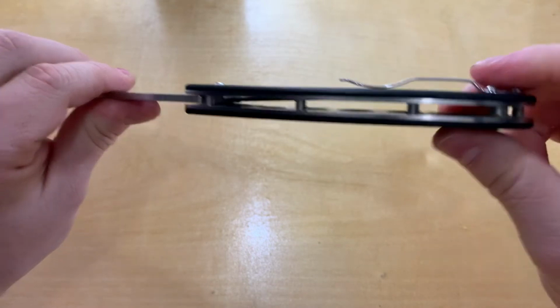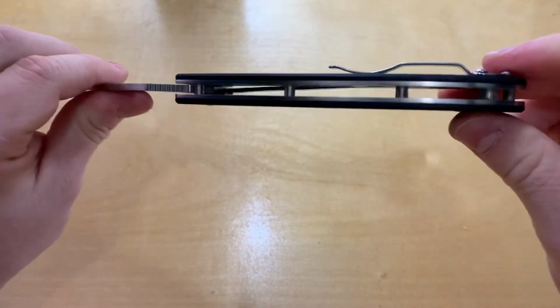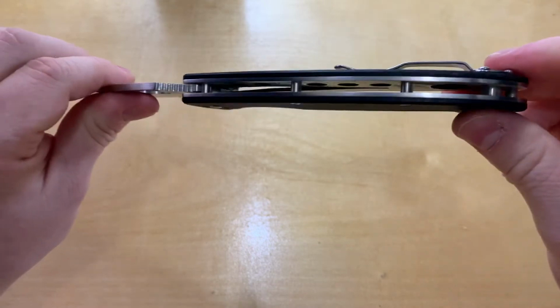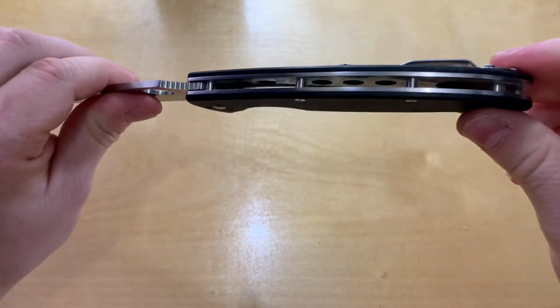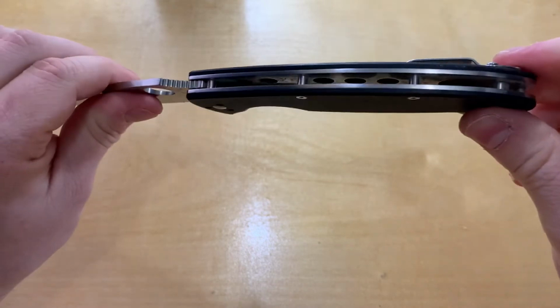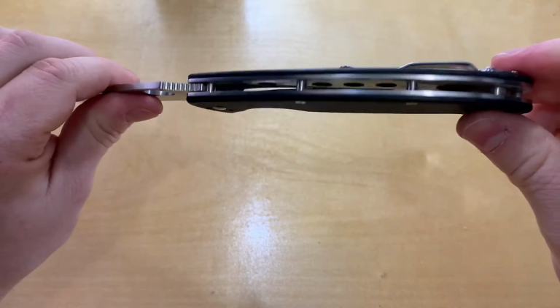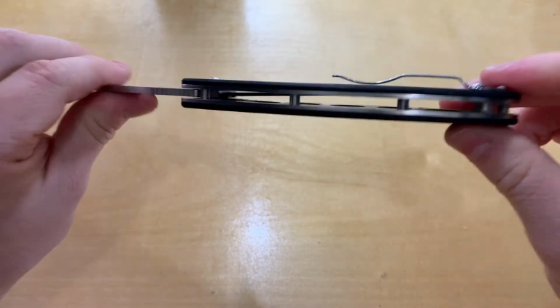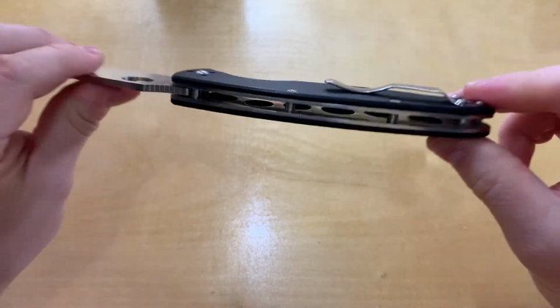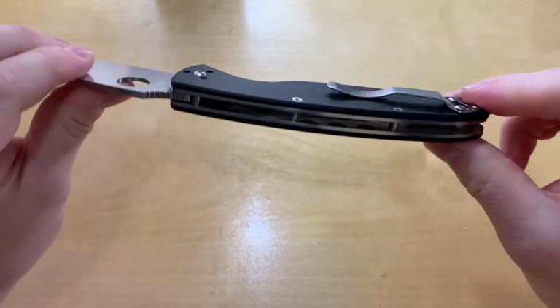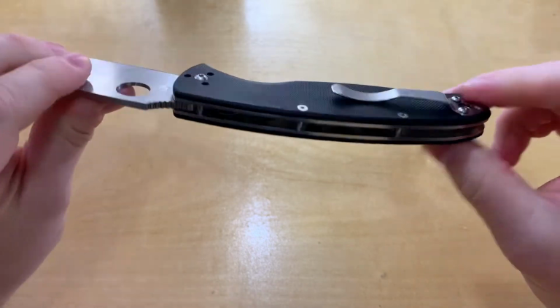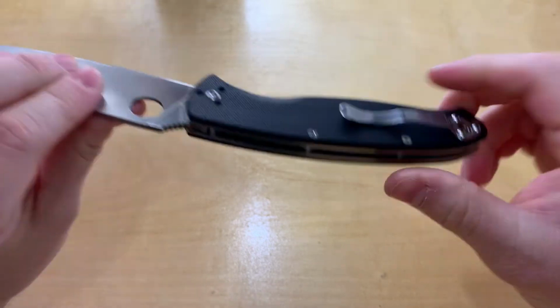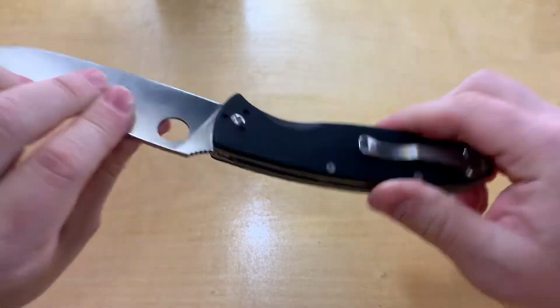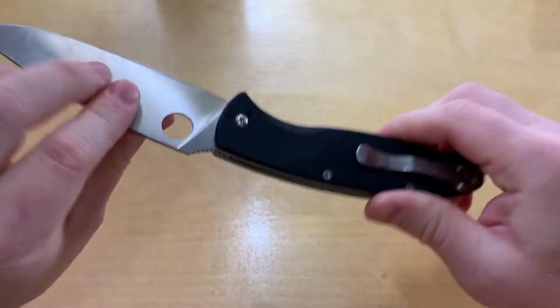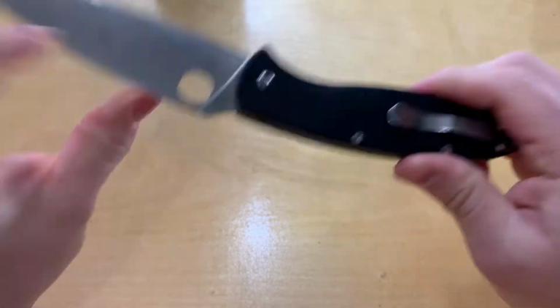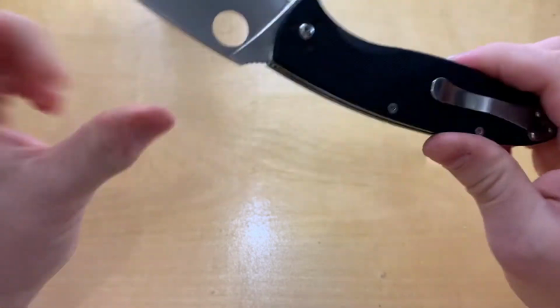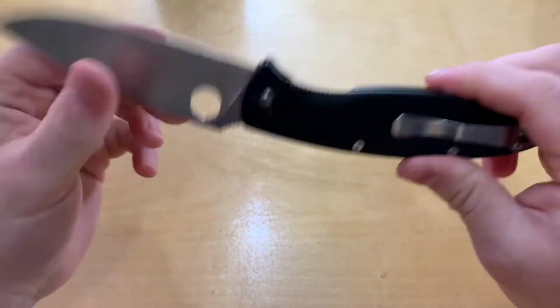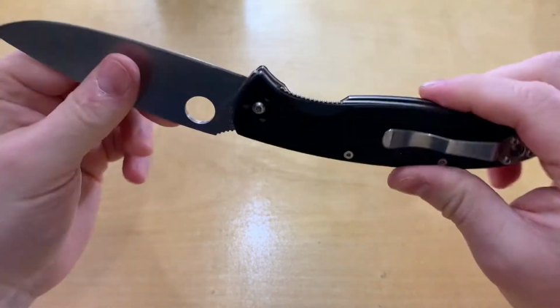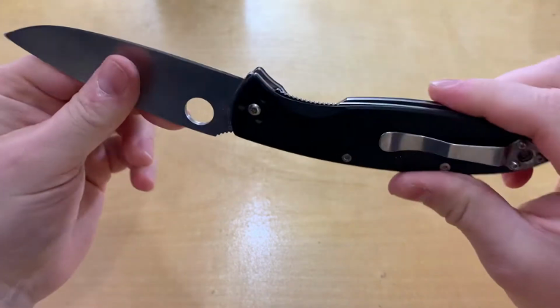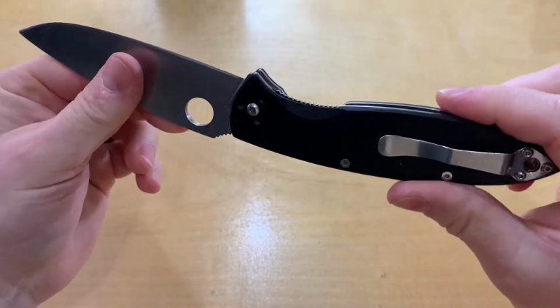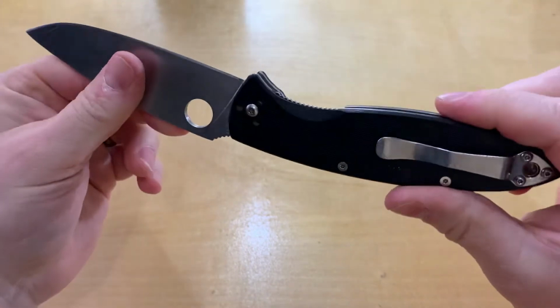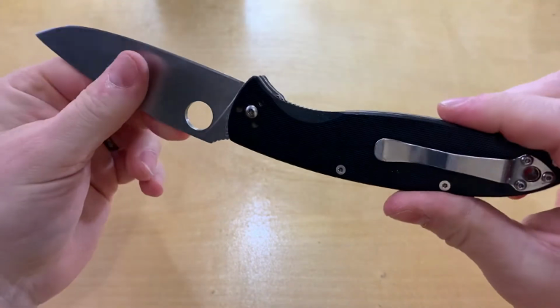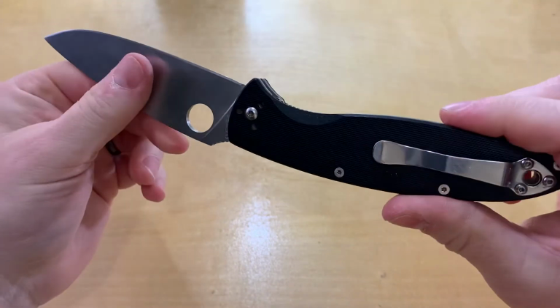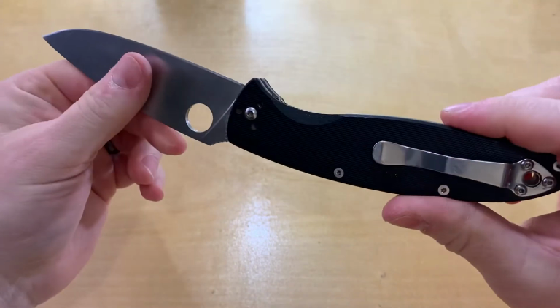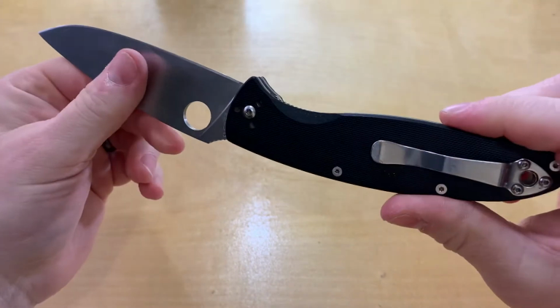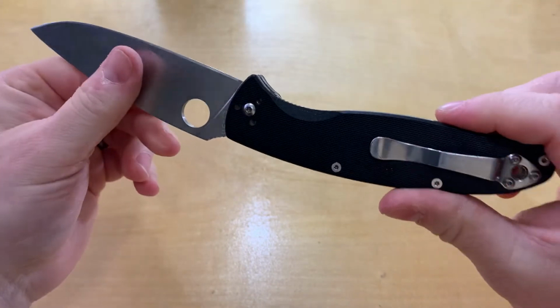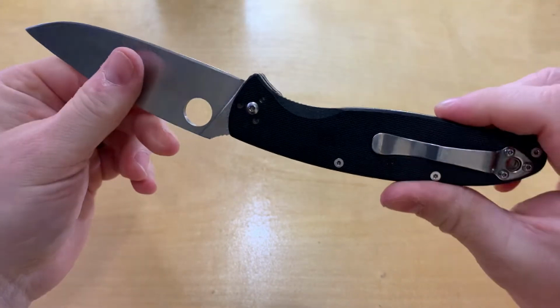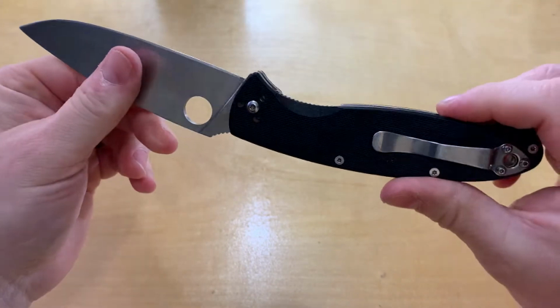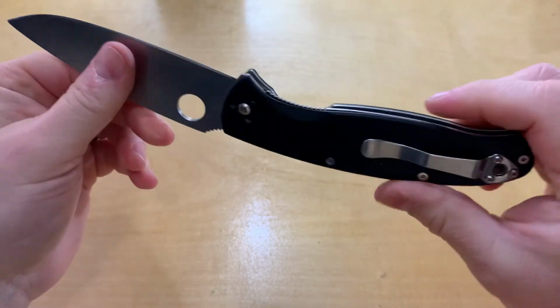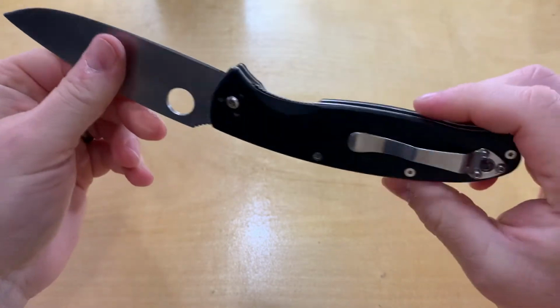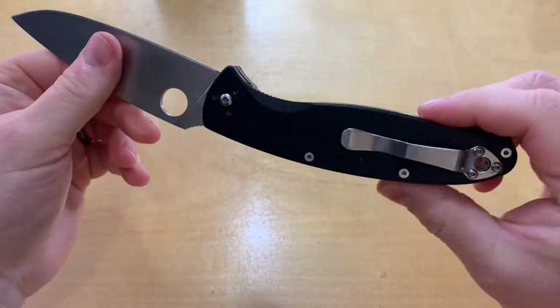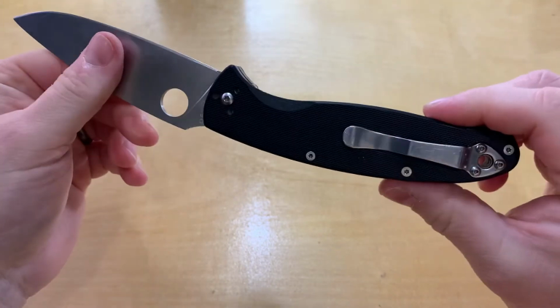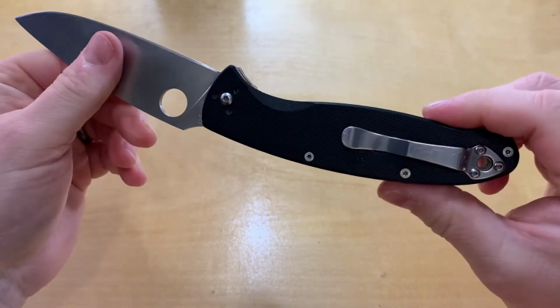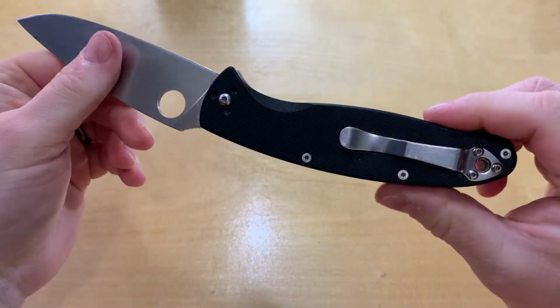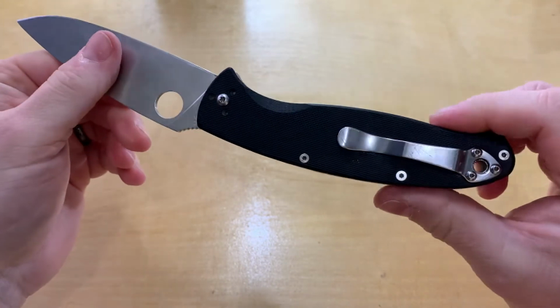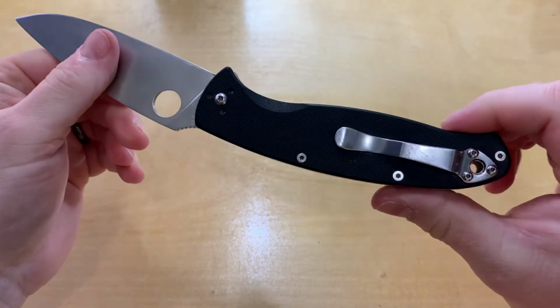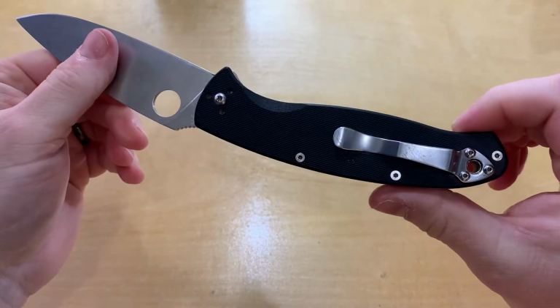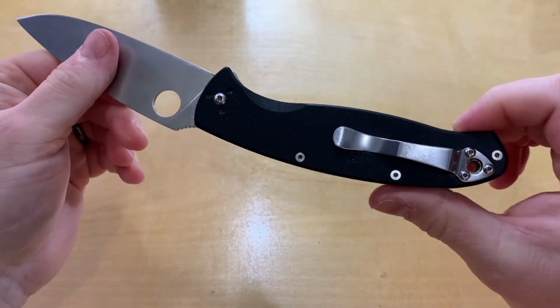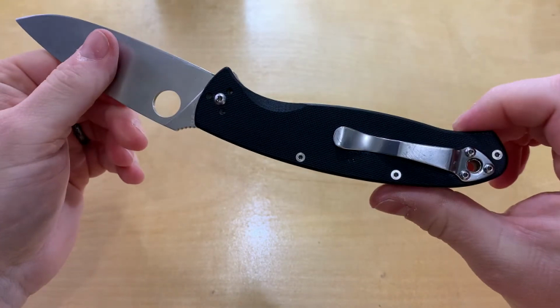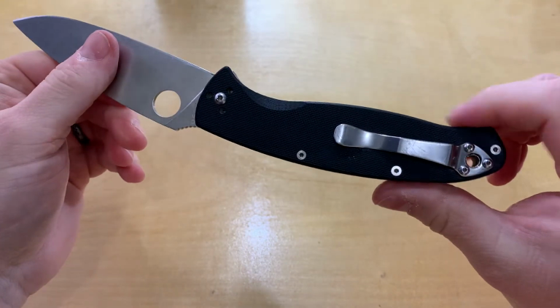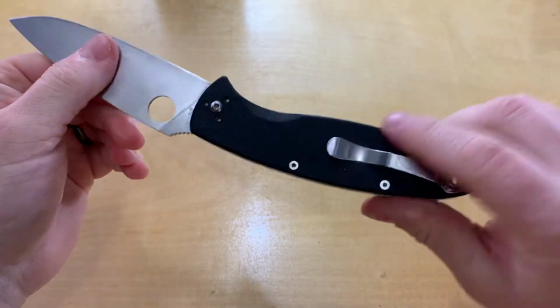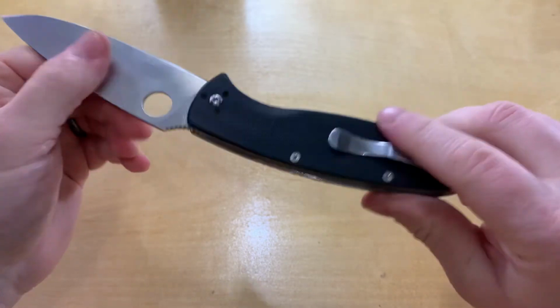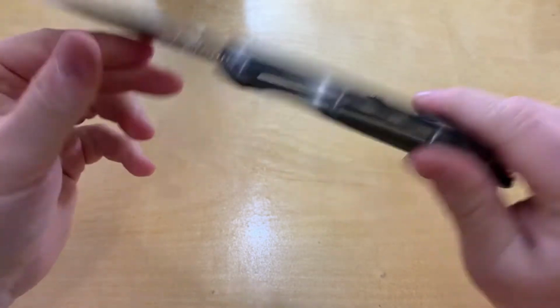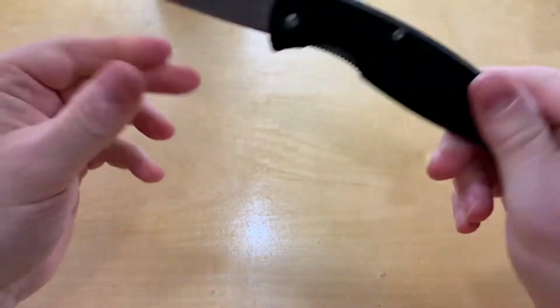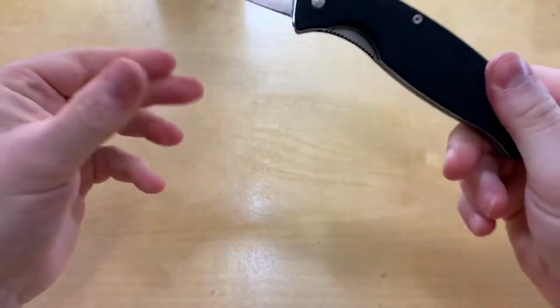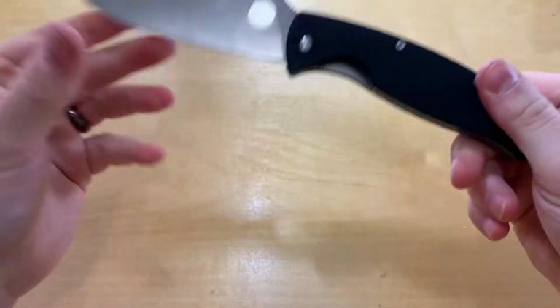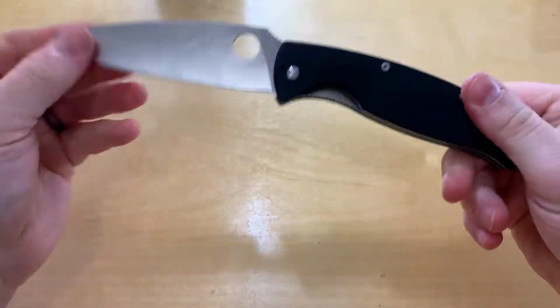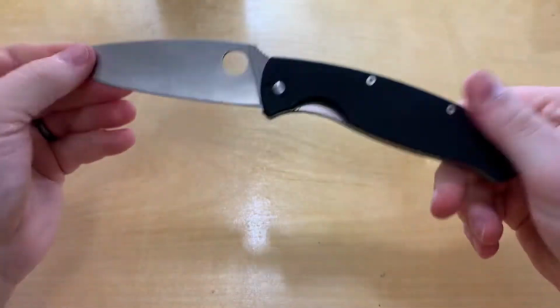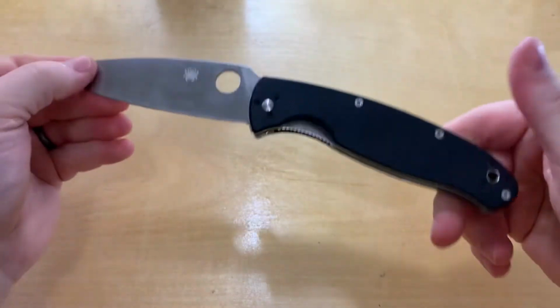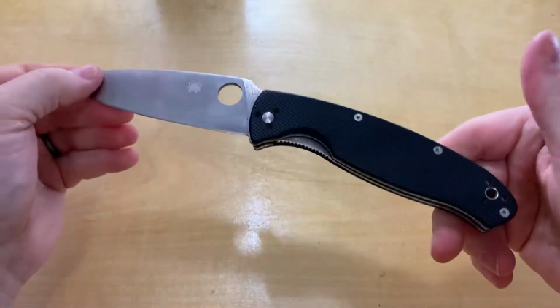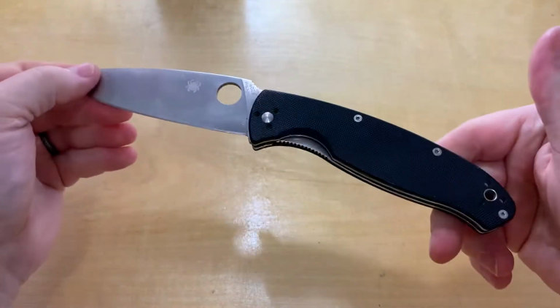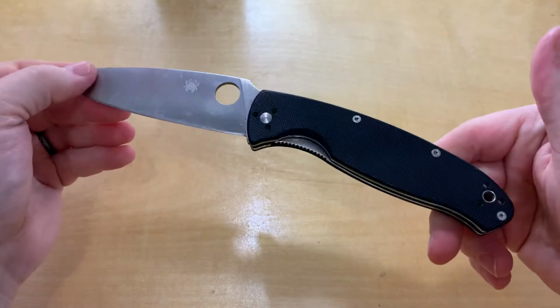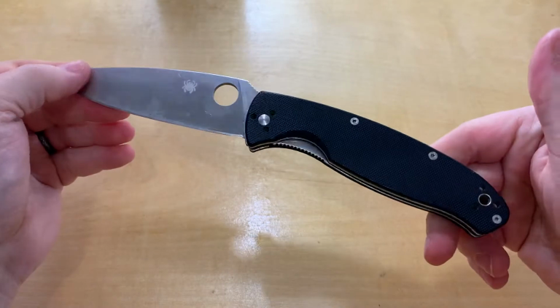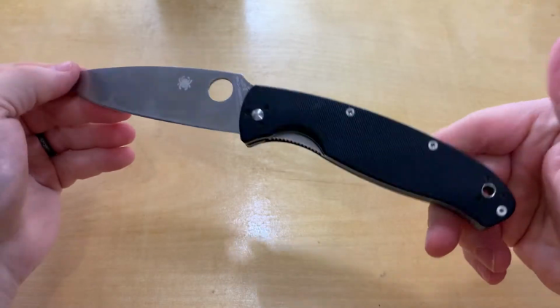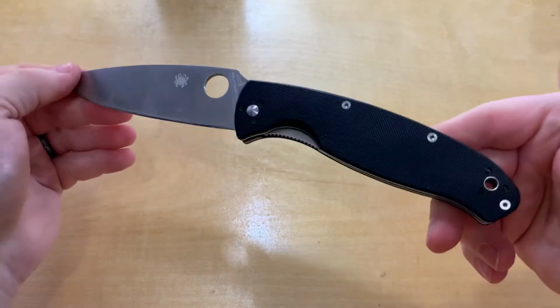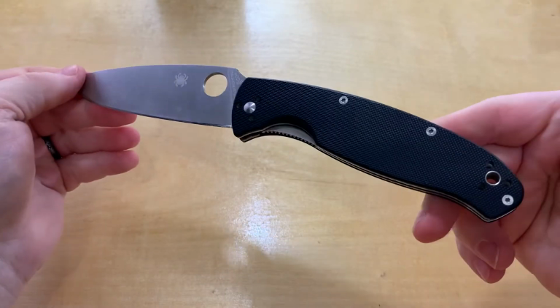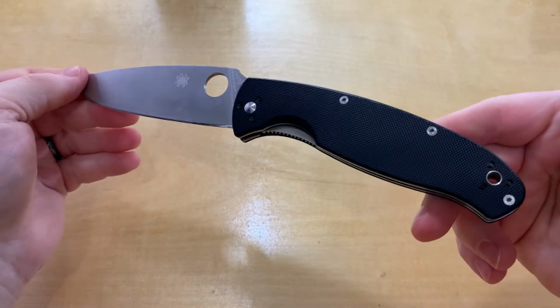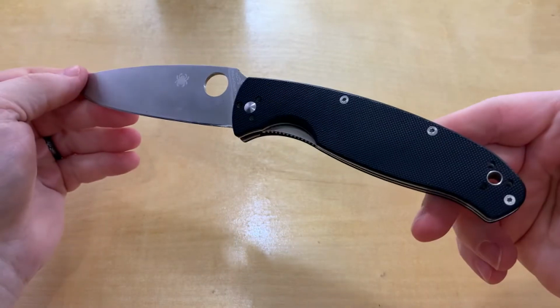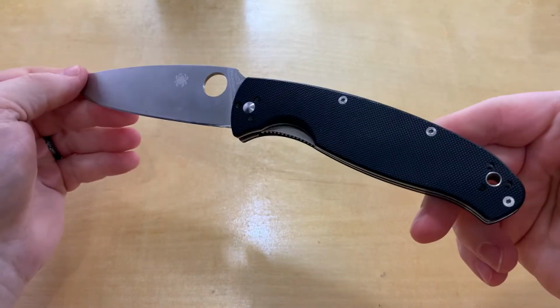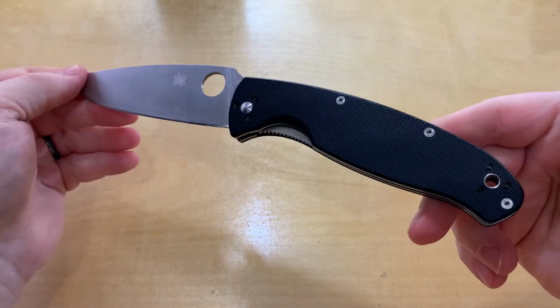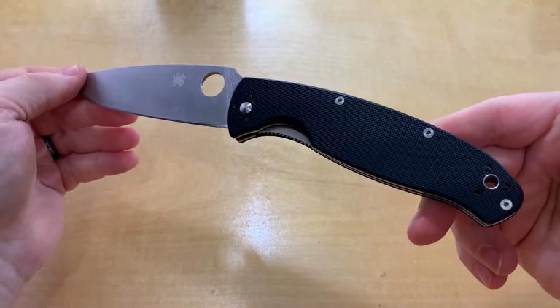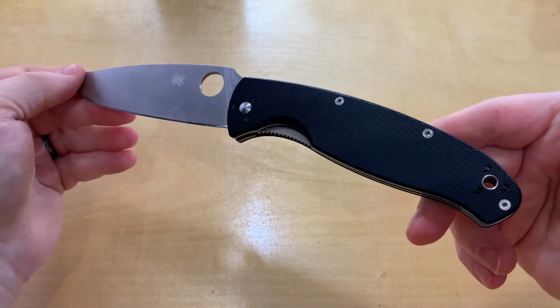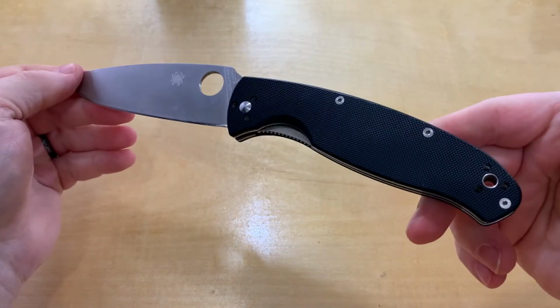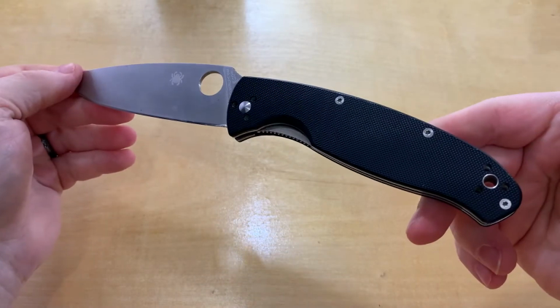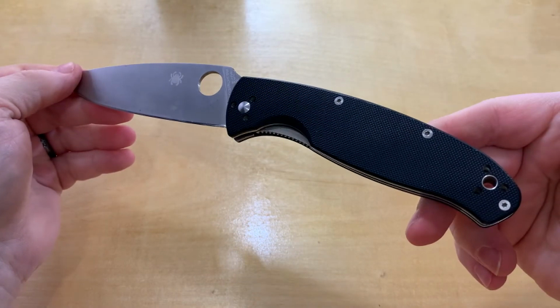I've put it through its paces and I've never been let down. I've had this one a good while.